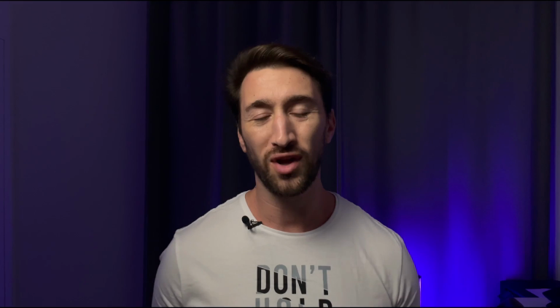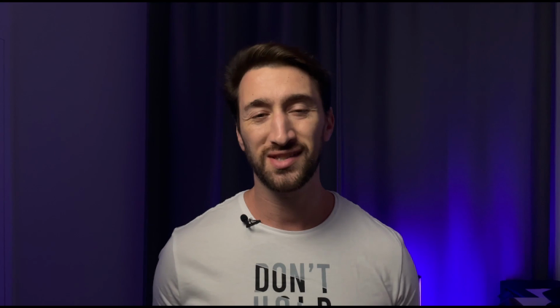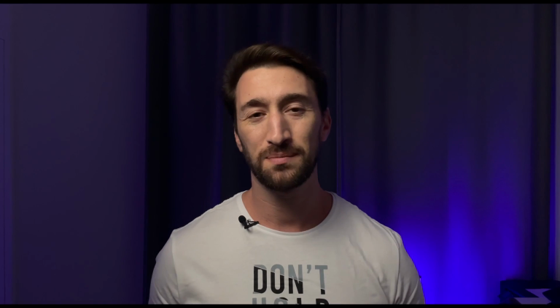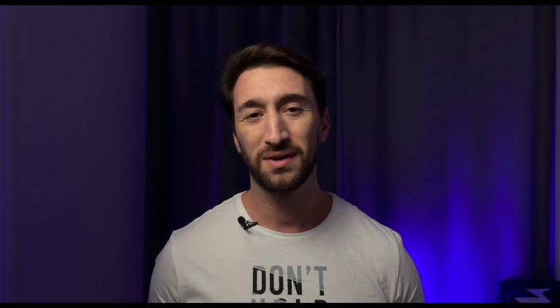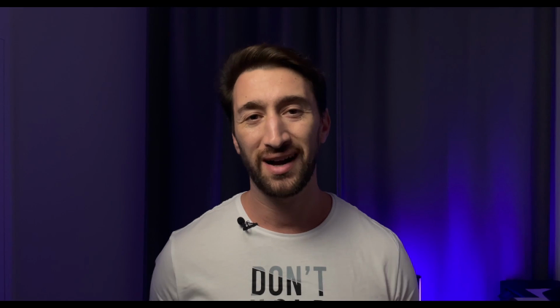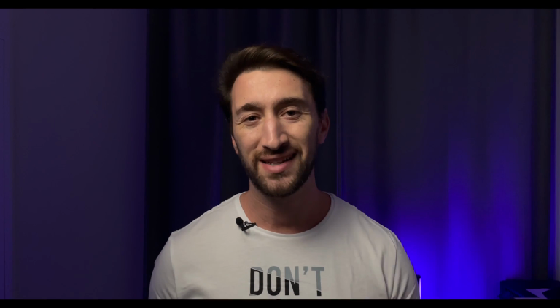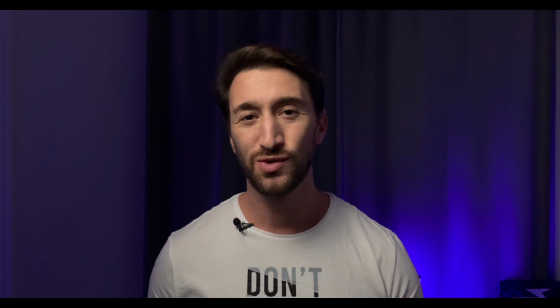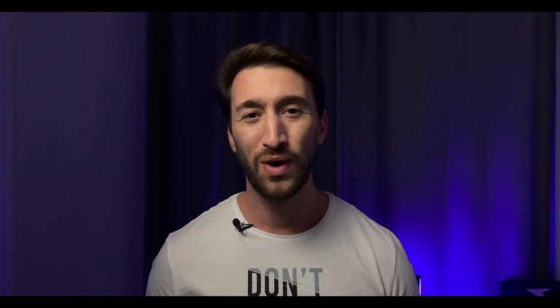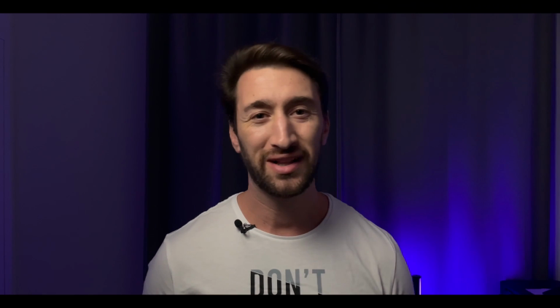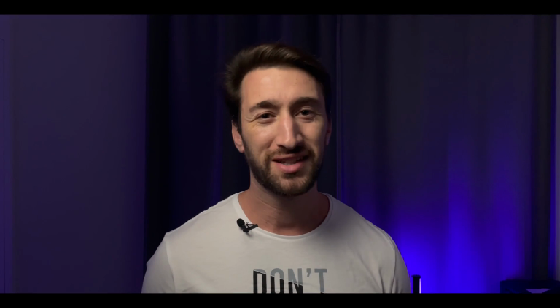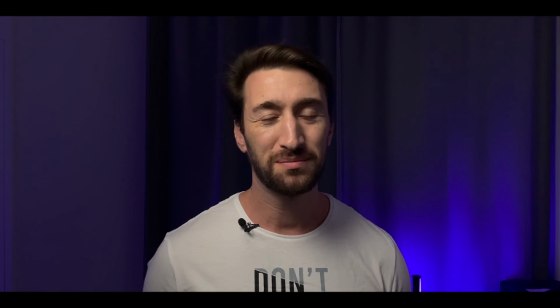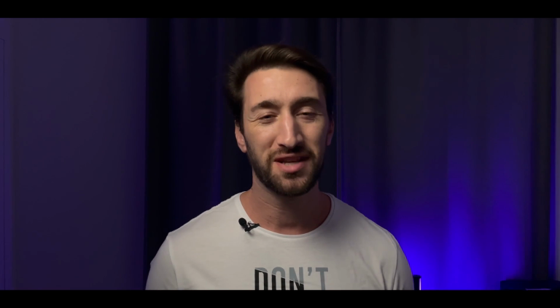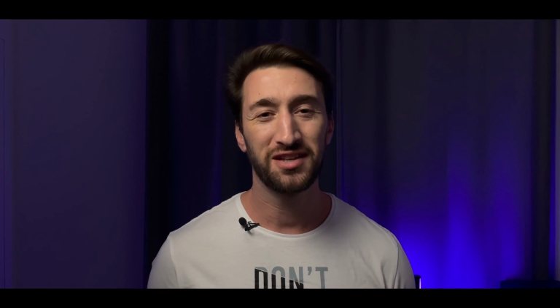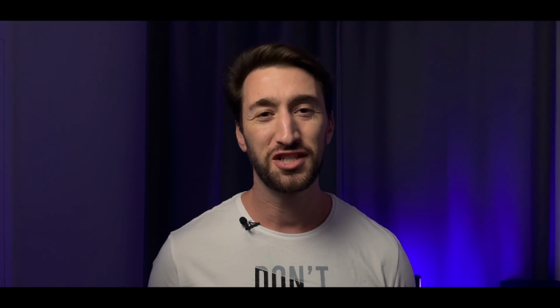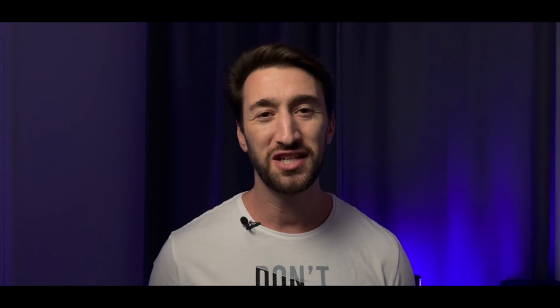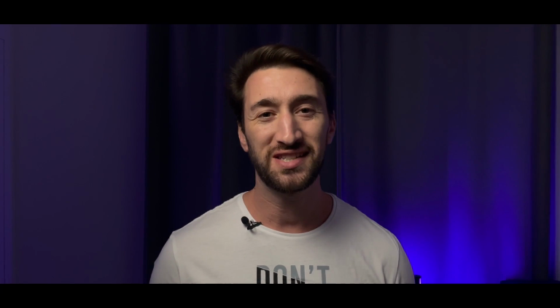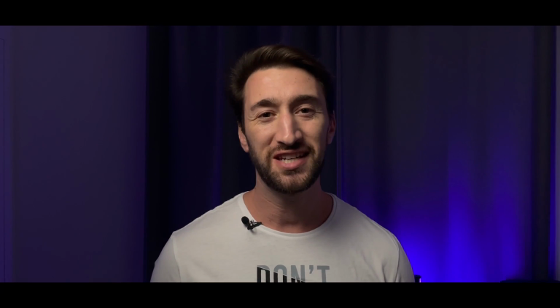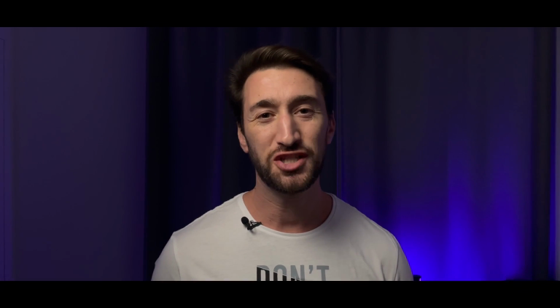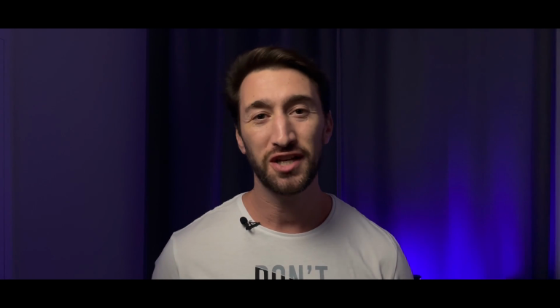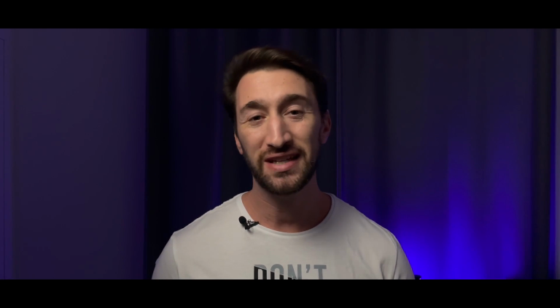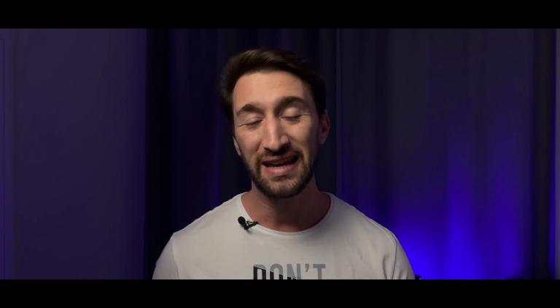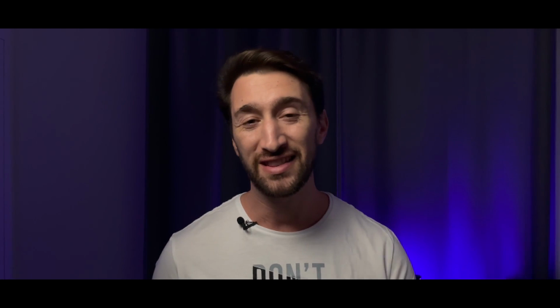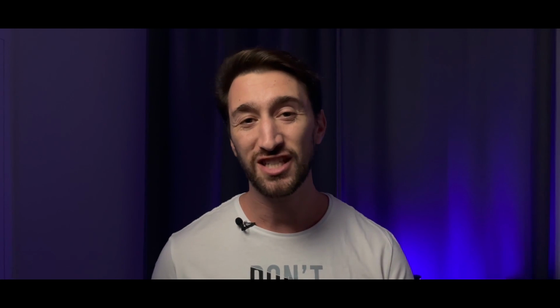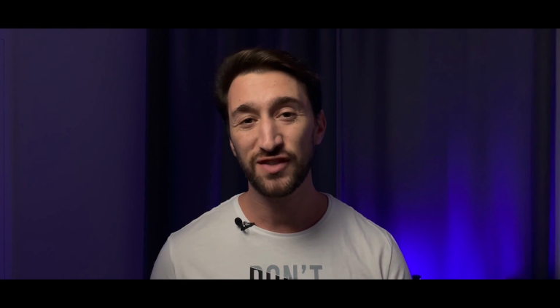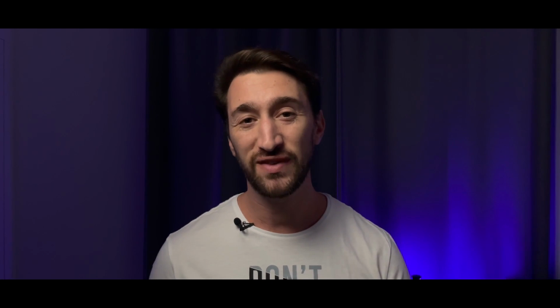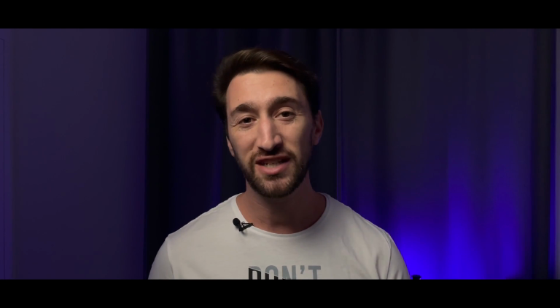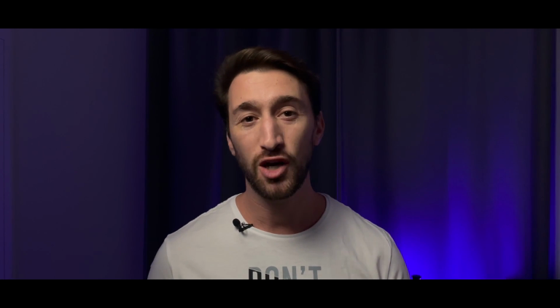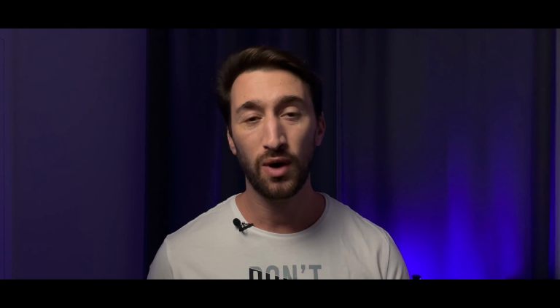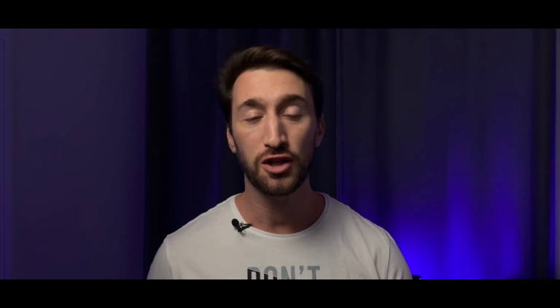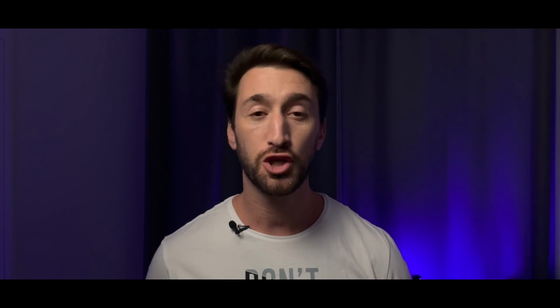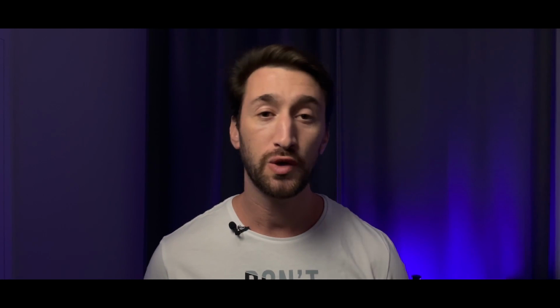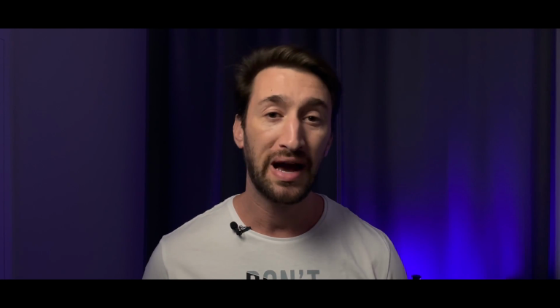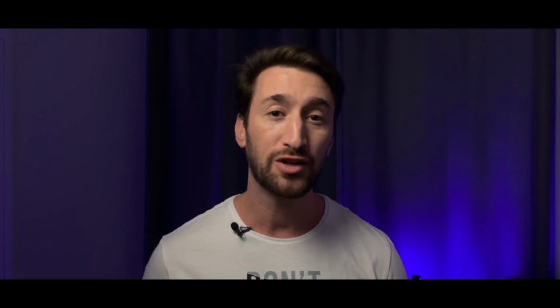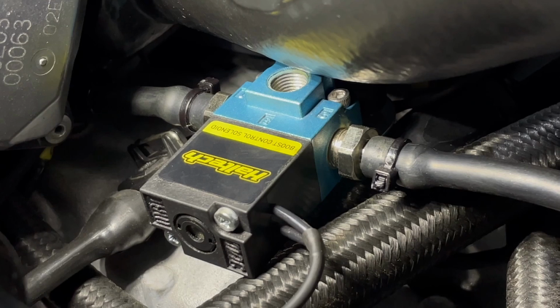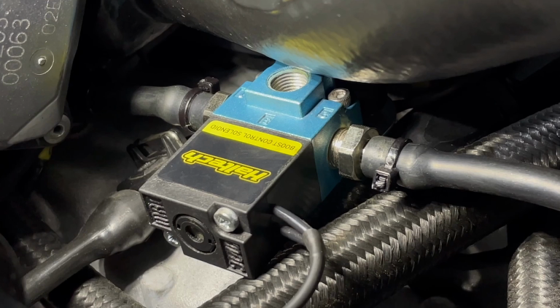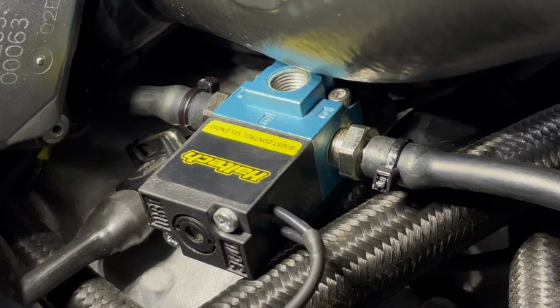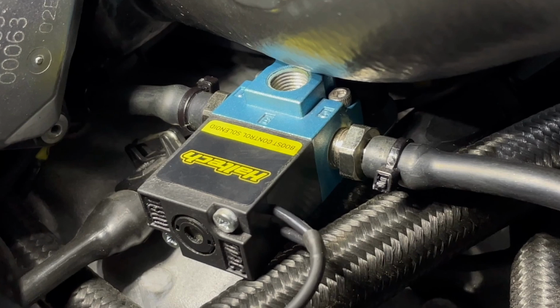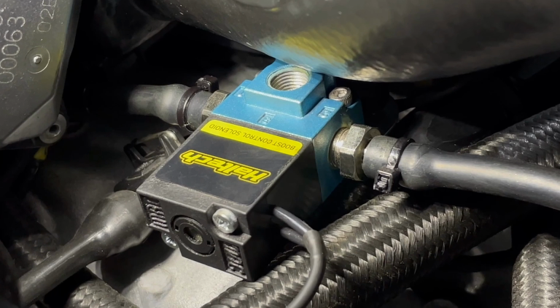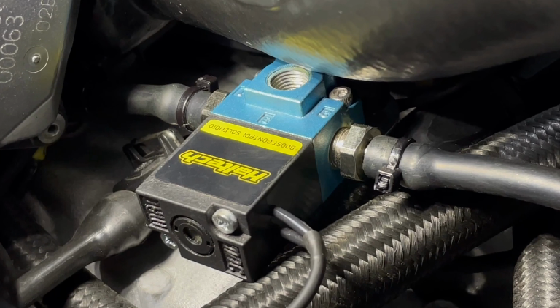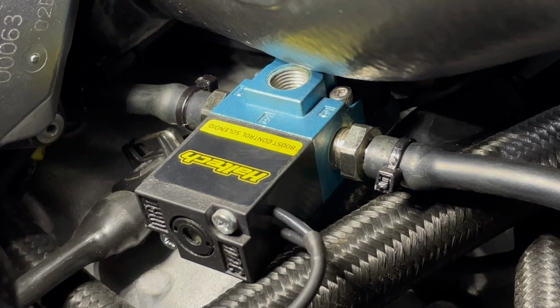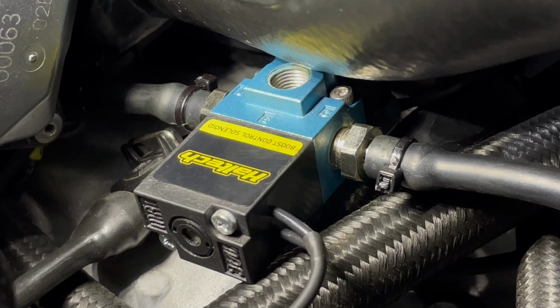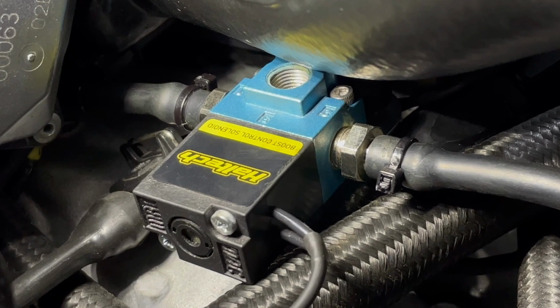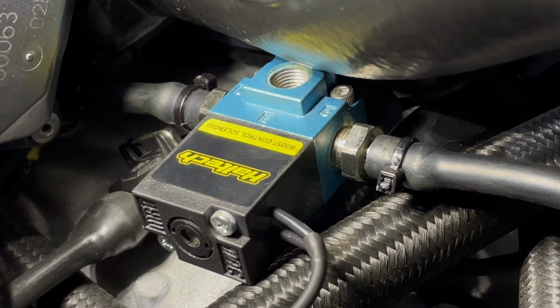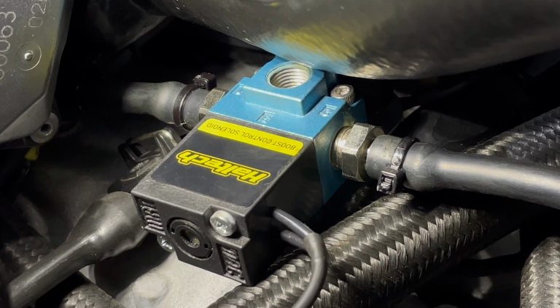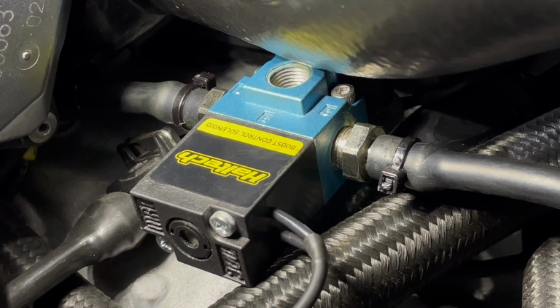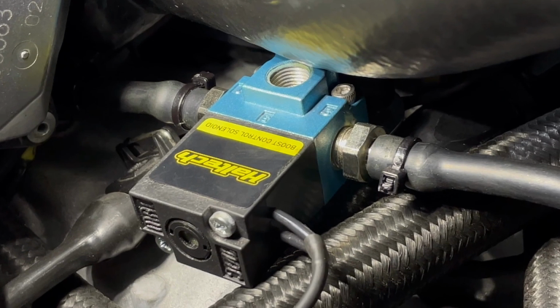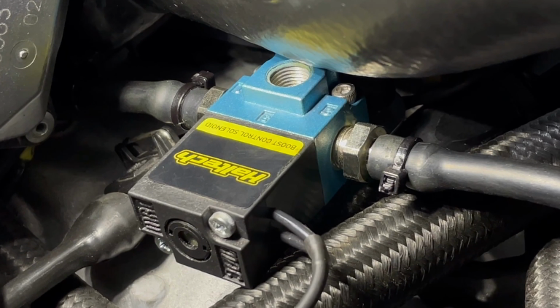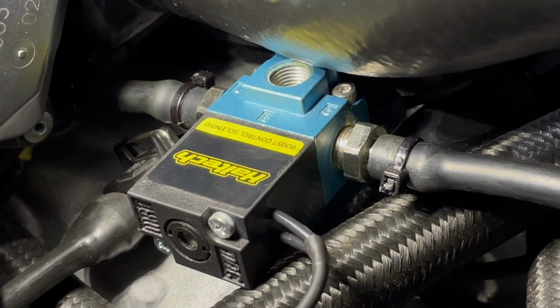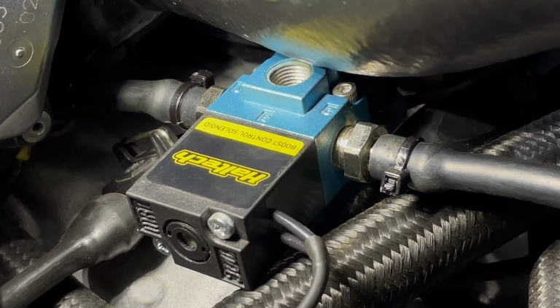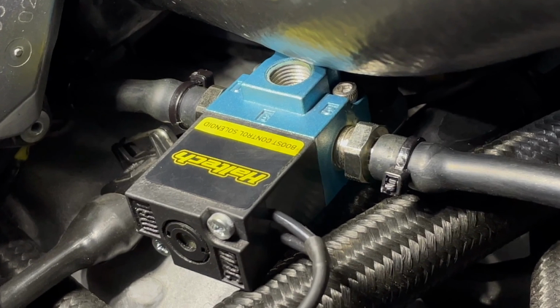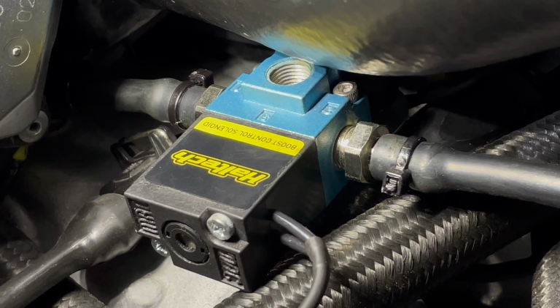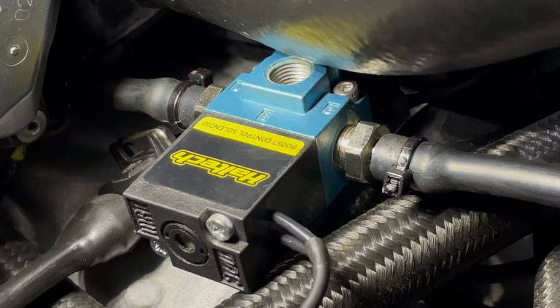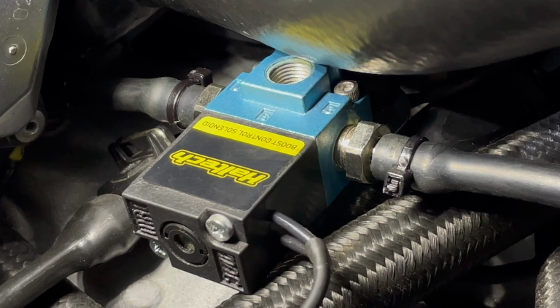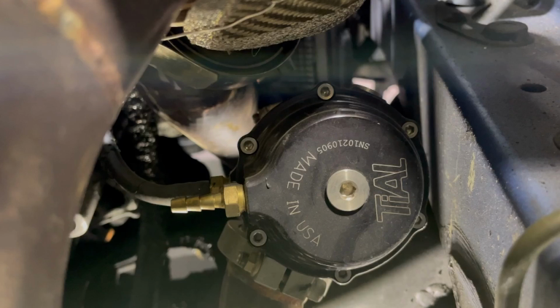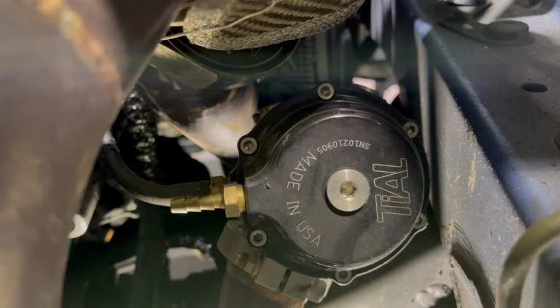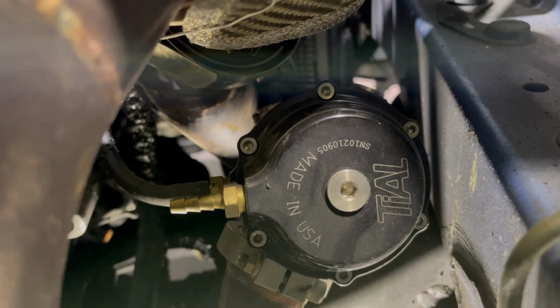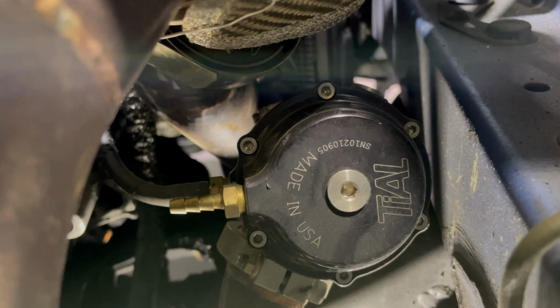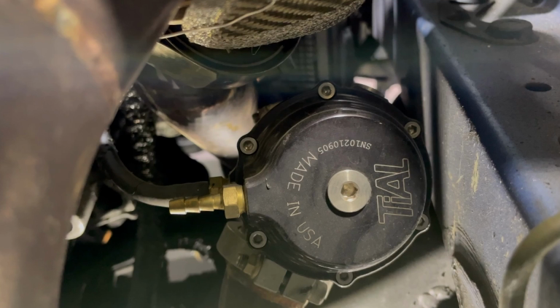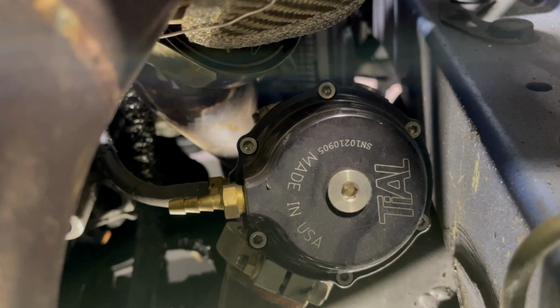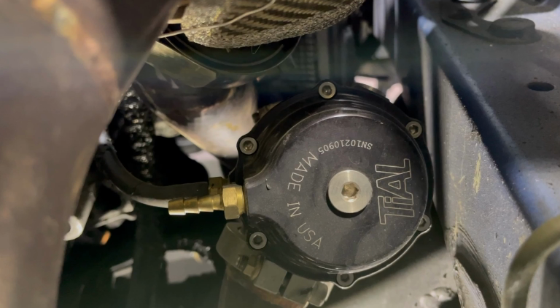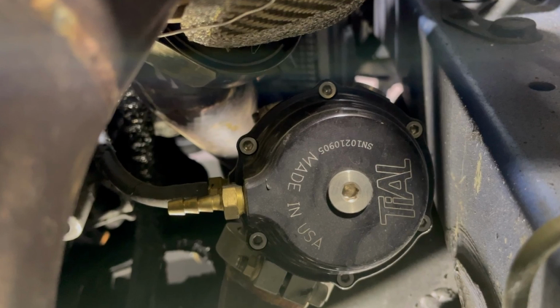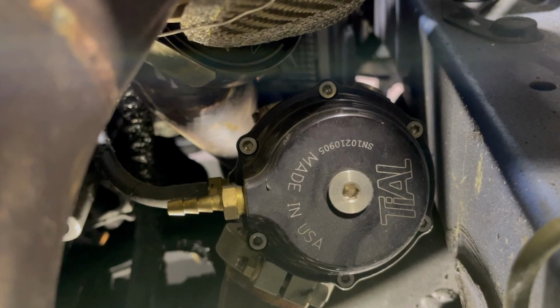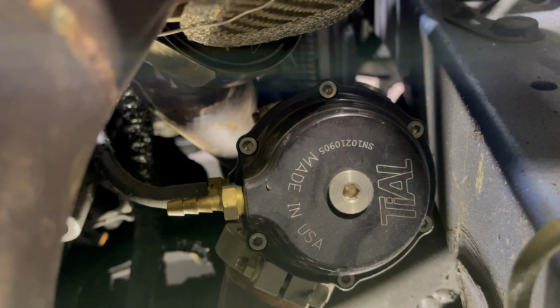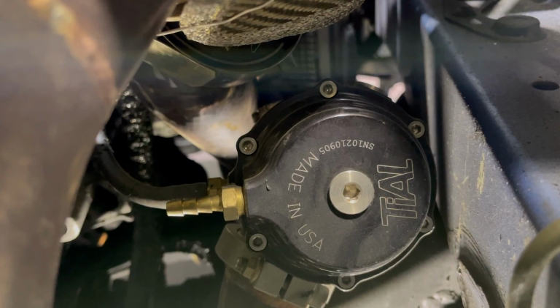What's up, guys? Welcome to the GC Journey. In this video, I'll show you how to plumb in your three-port boost solenoid to an external wastegate.